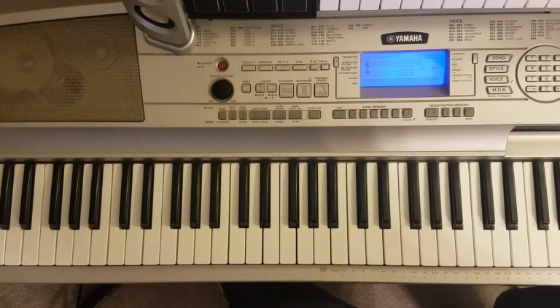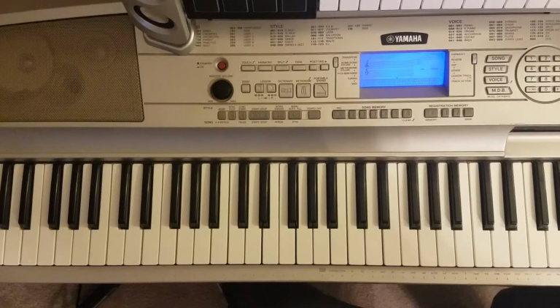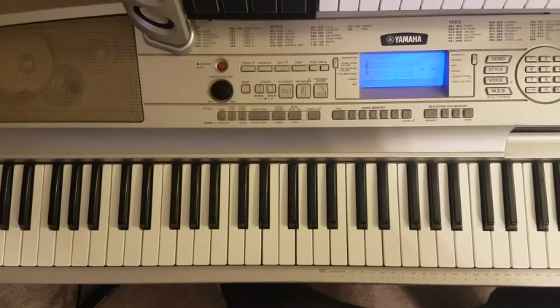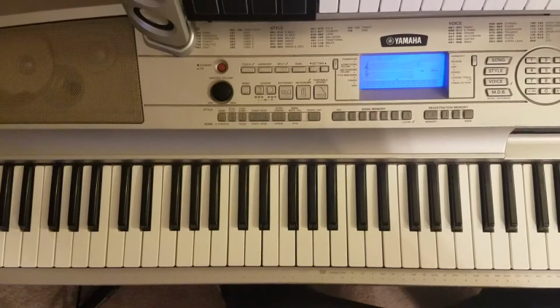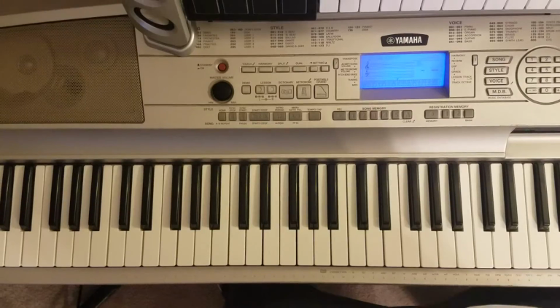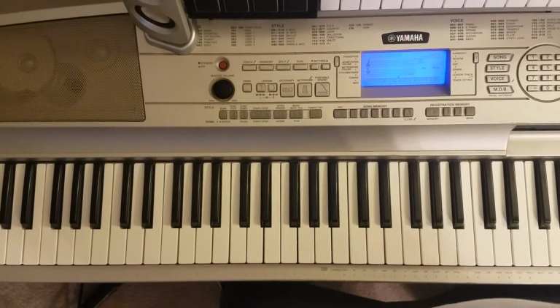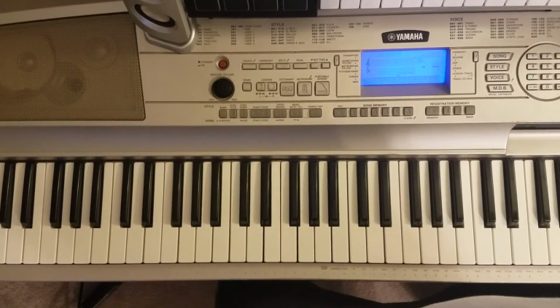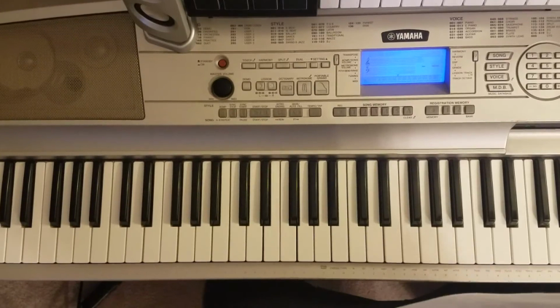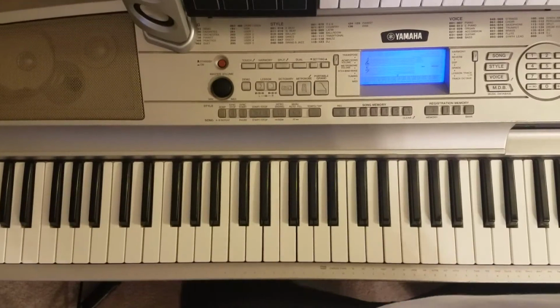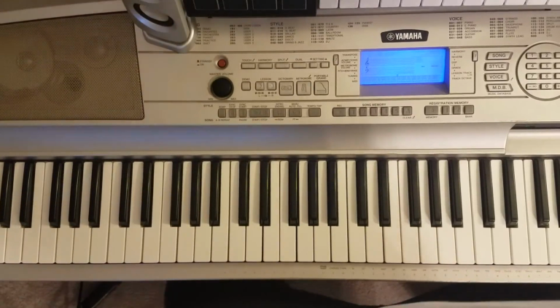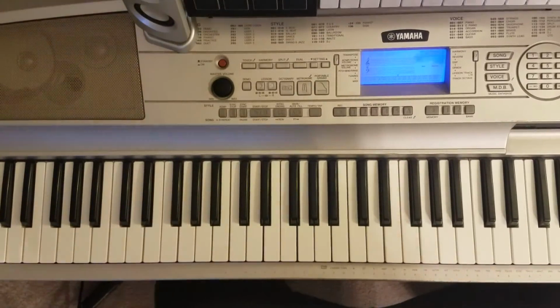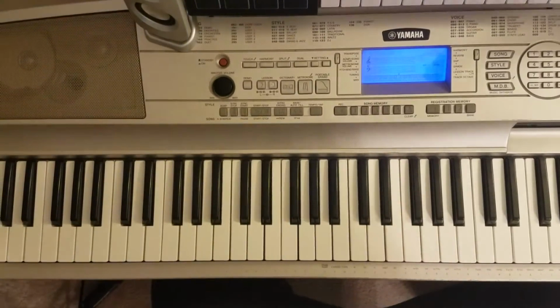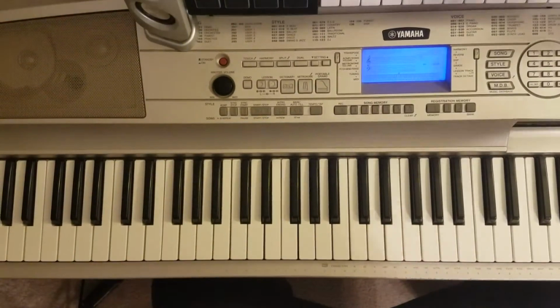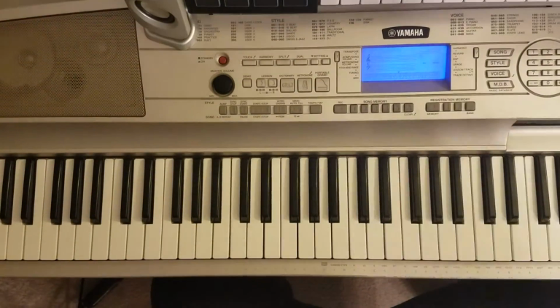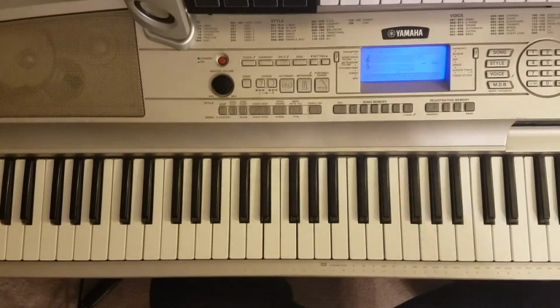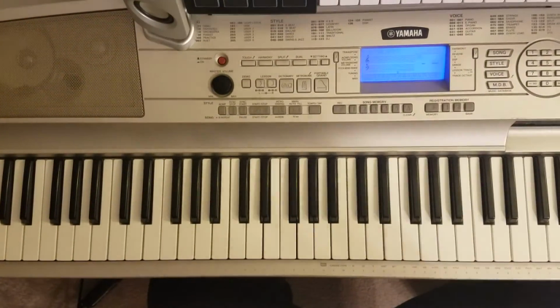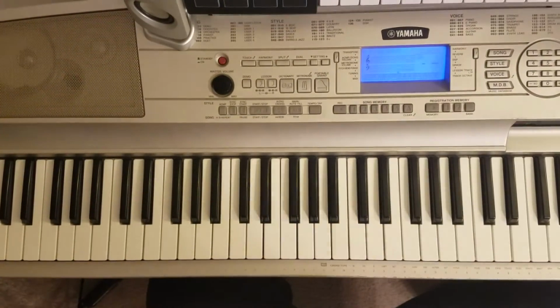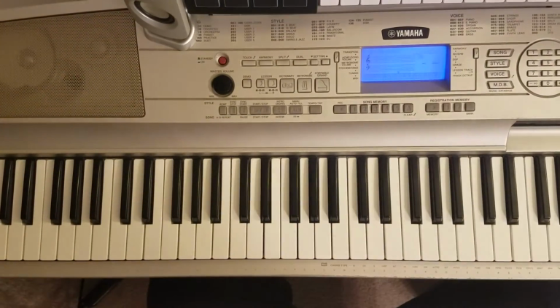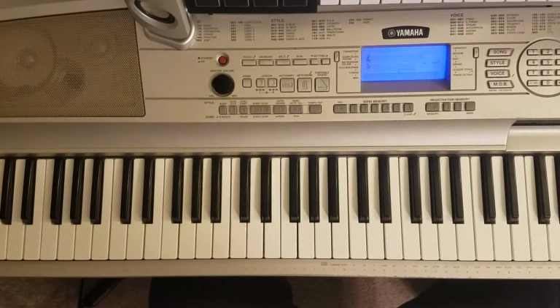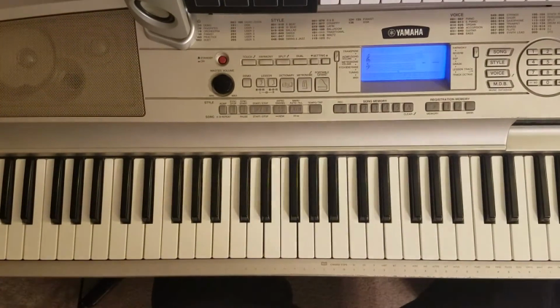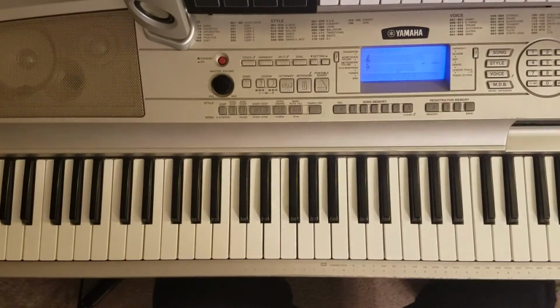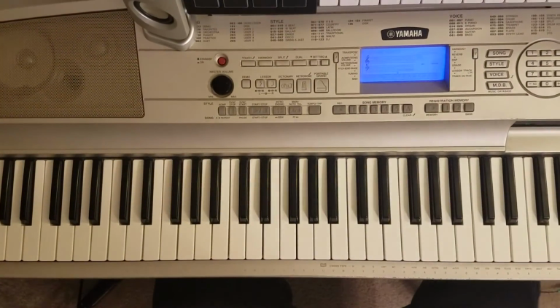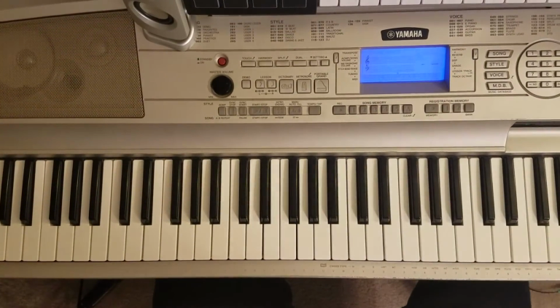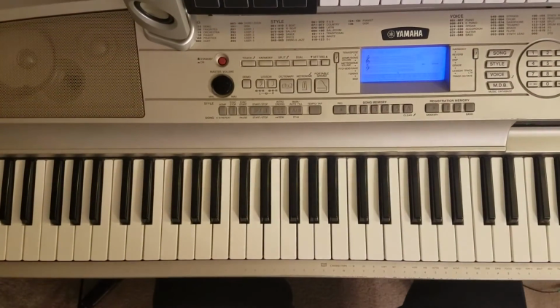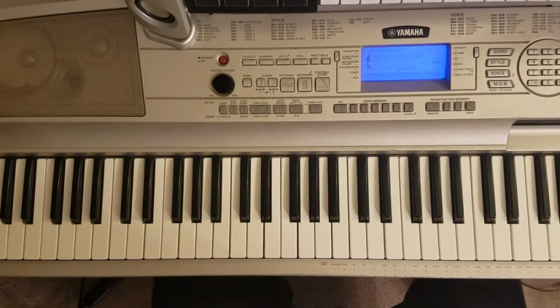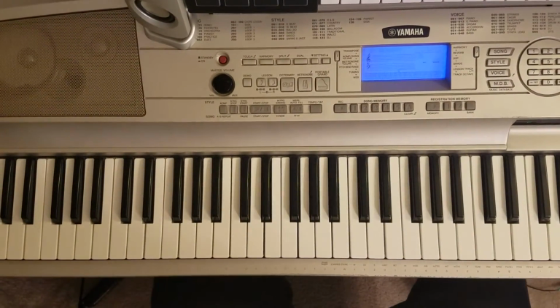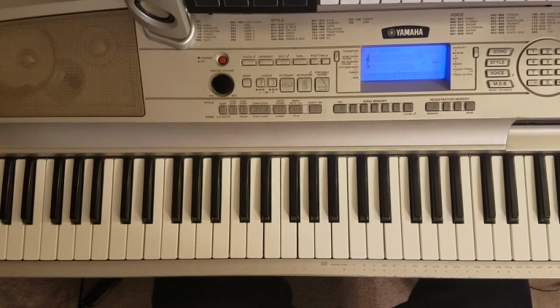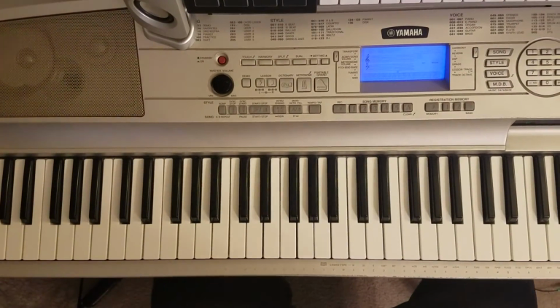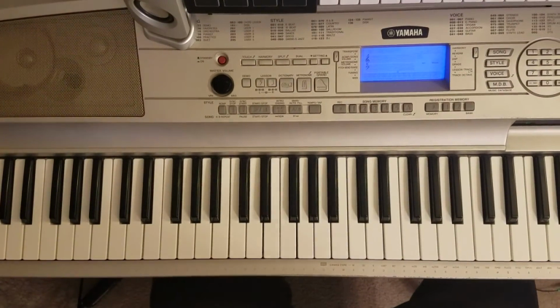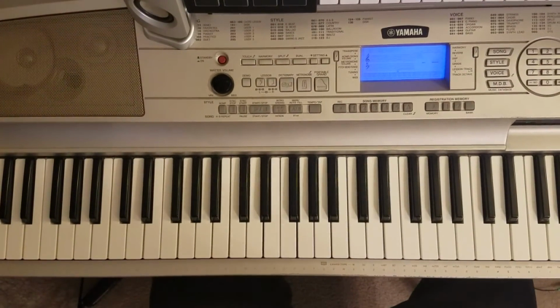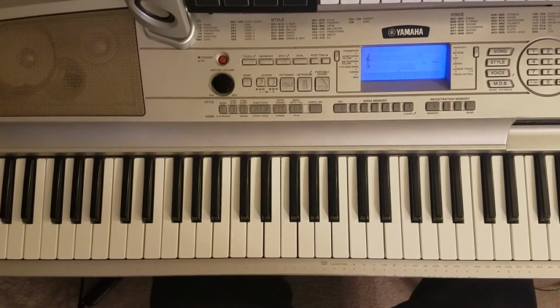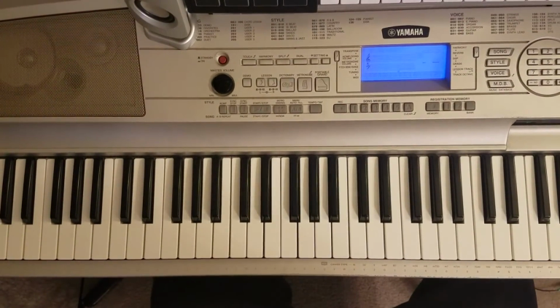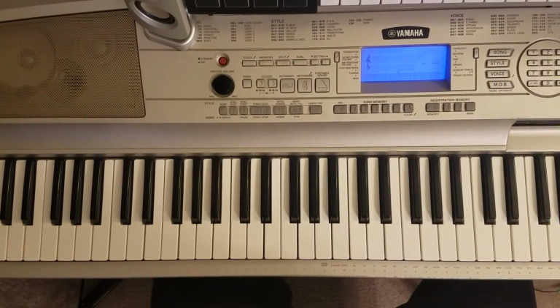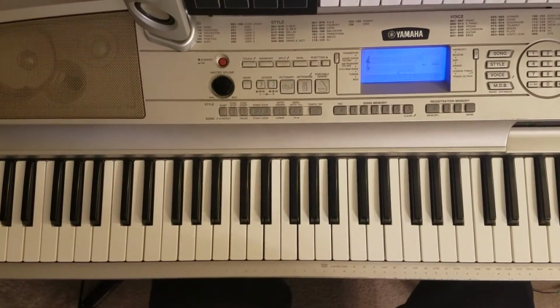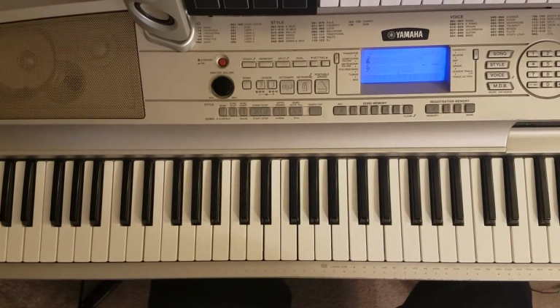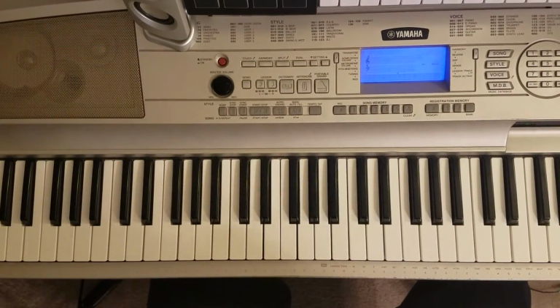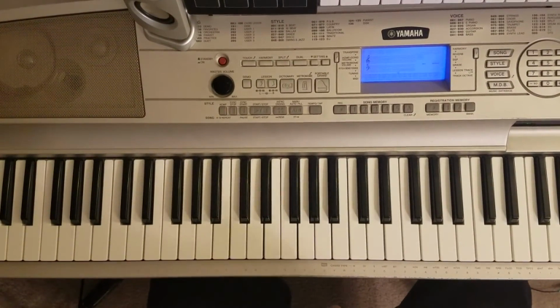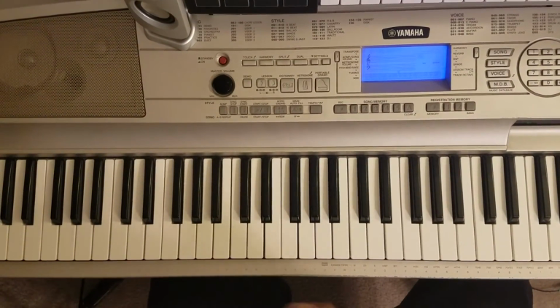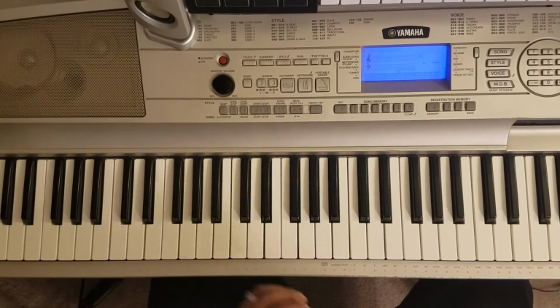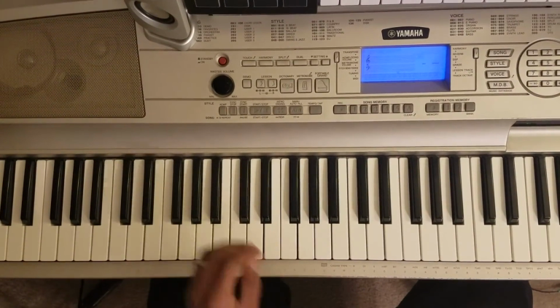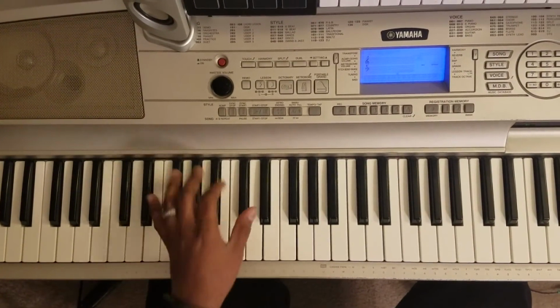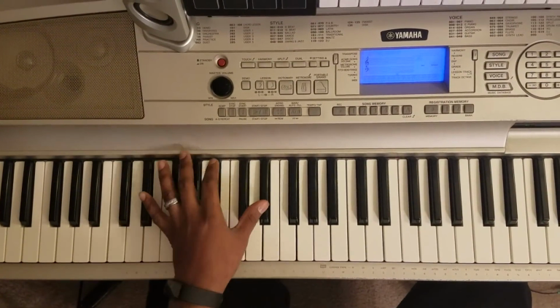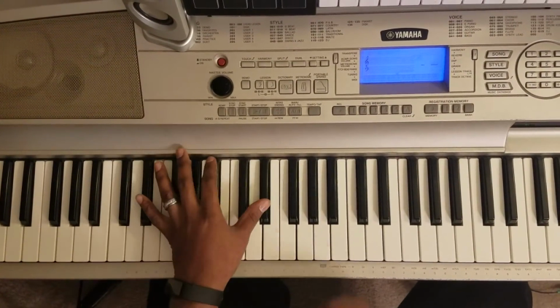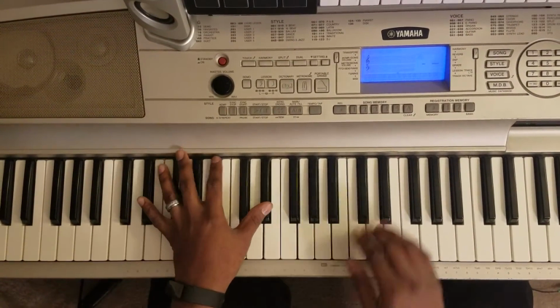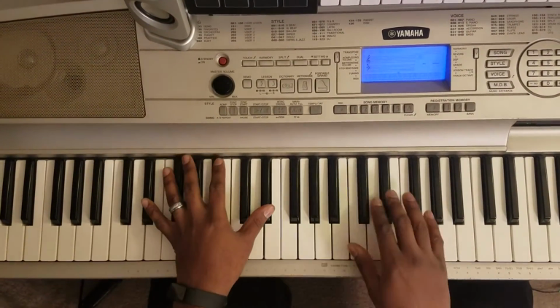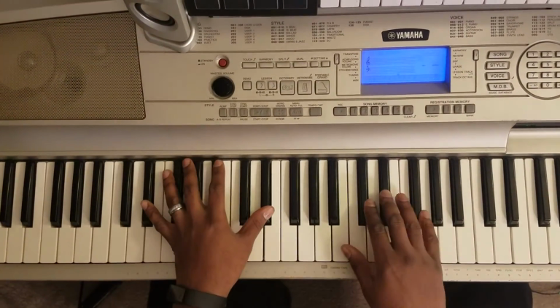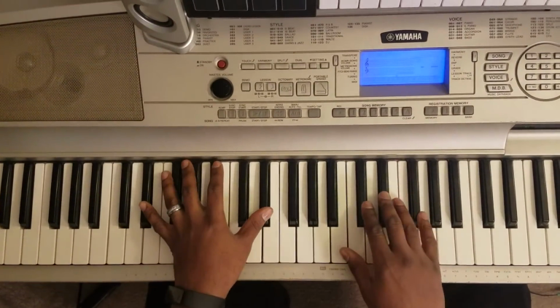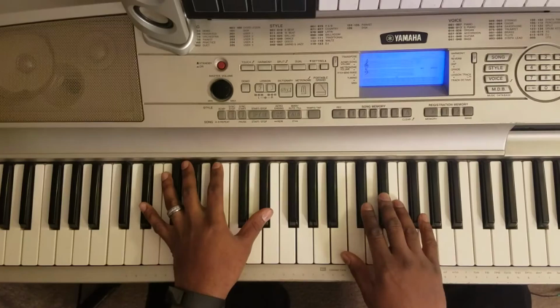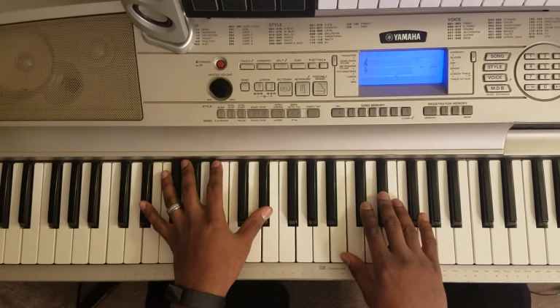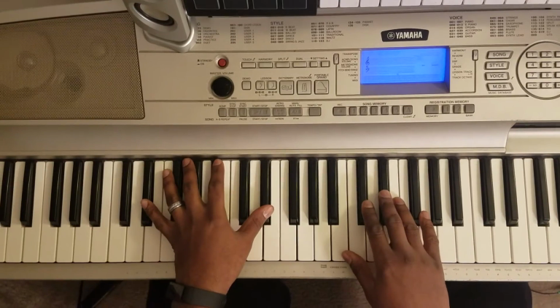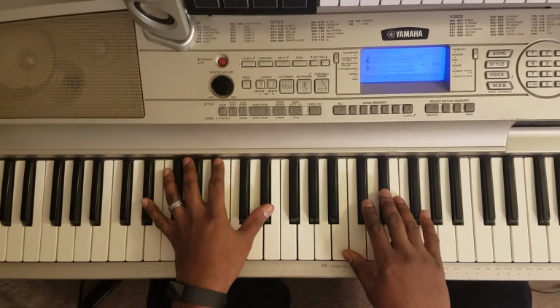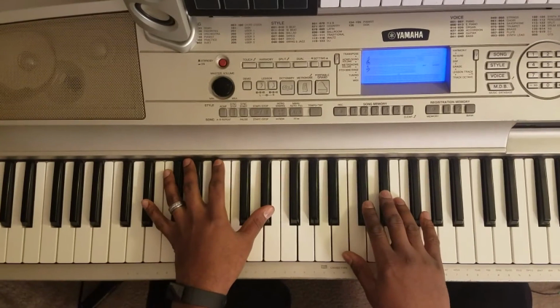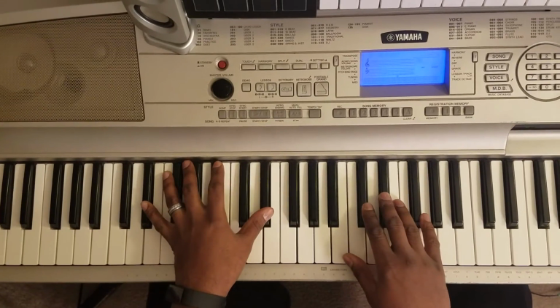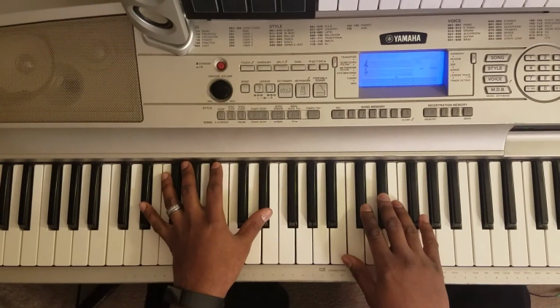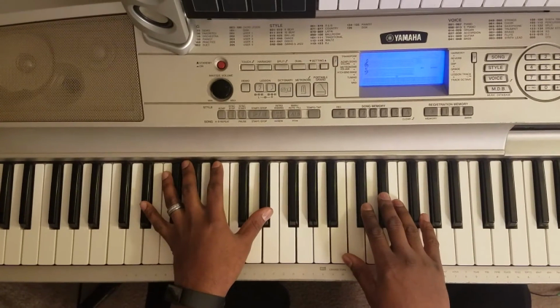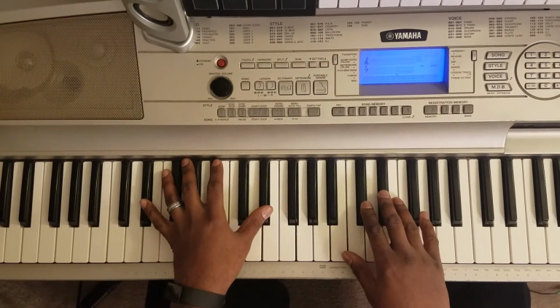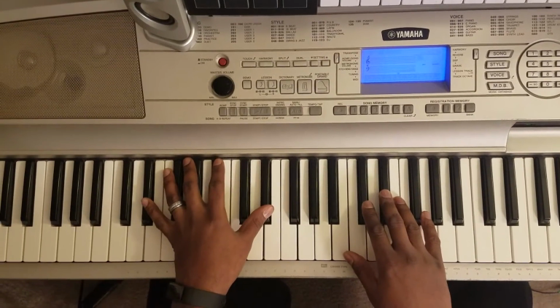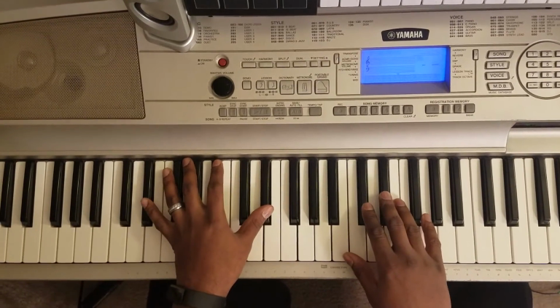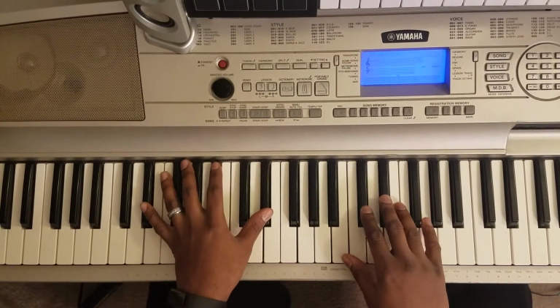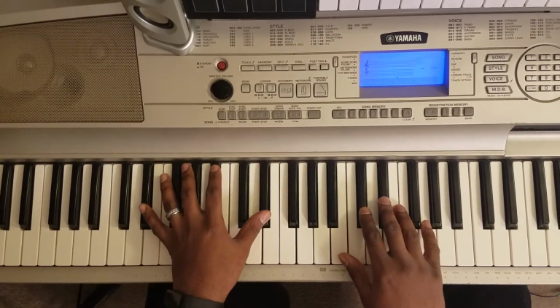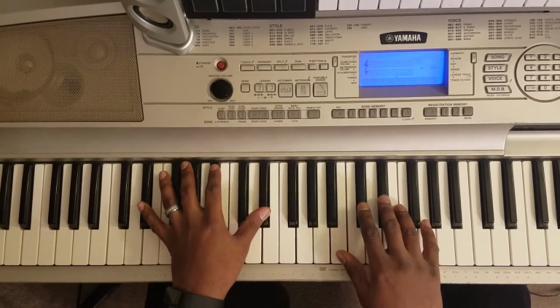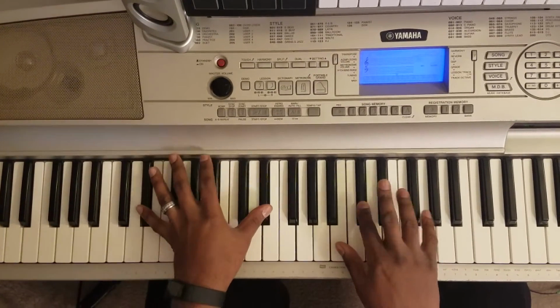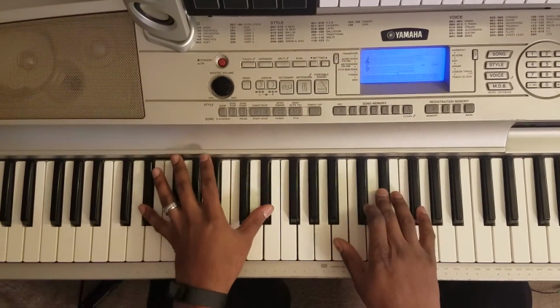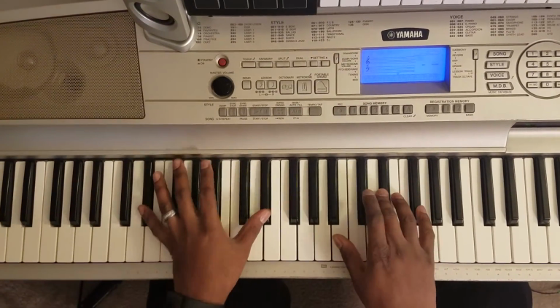What's good, man? It's your boy Marty Lyric. This is how to play The Way by Jill Scott. The run's gonna say...